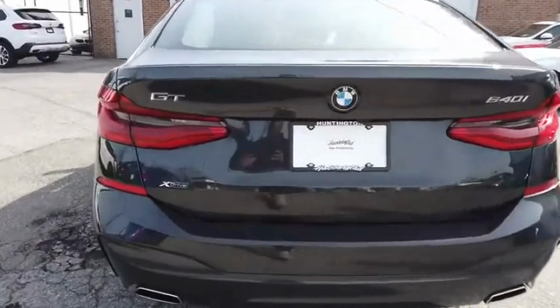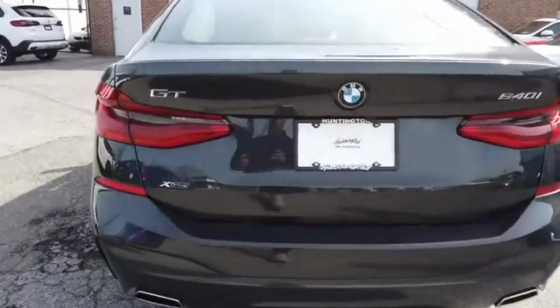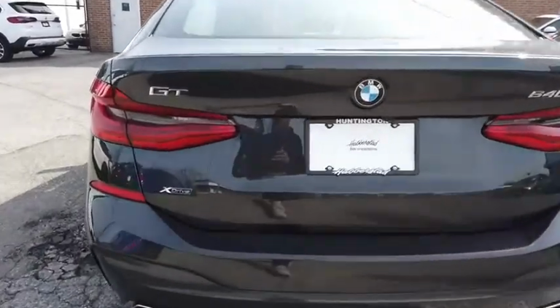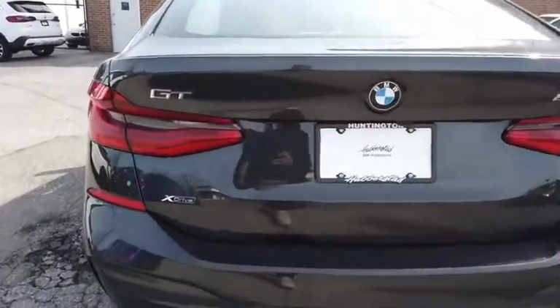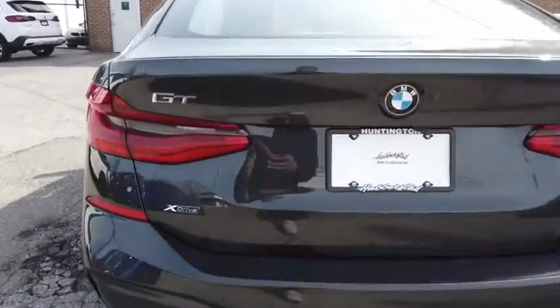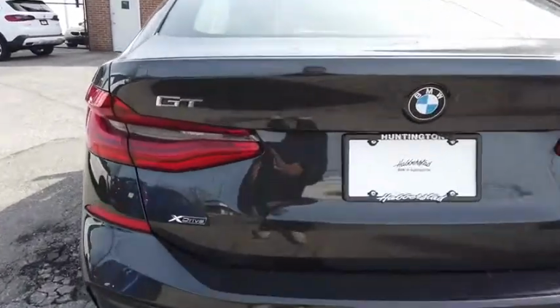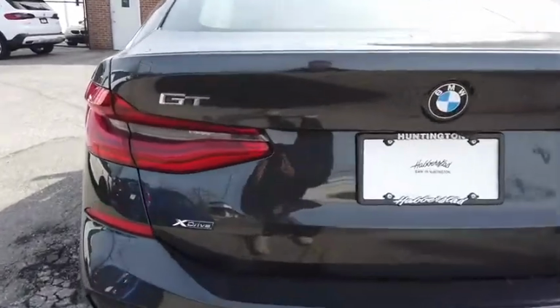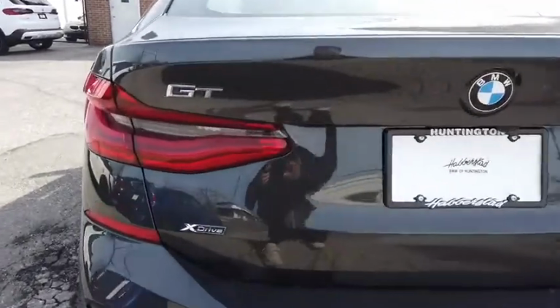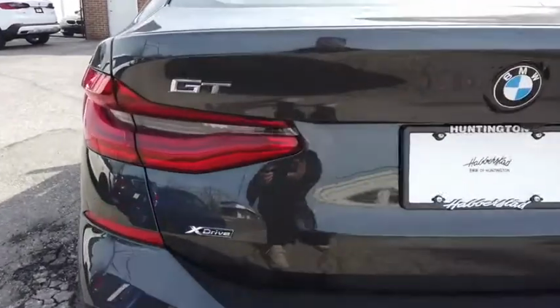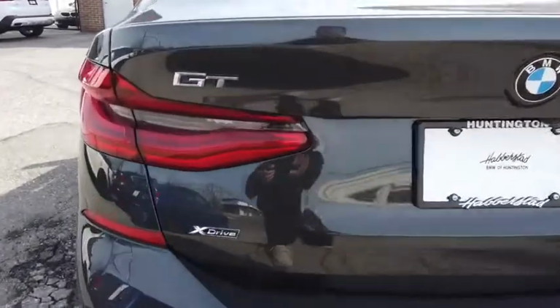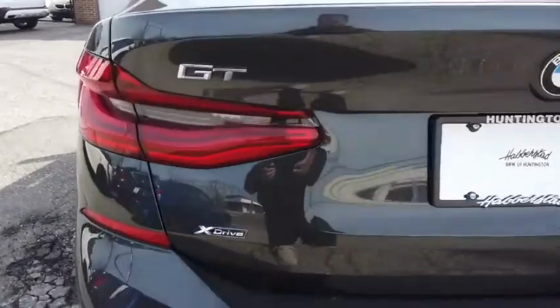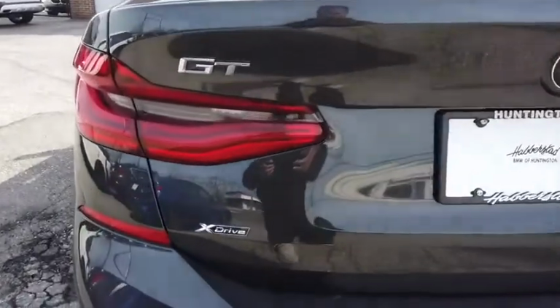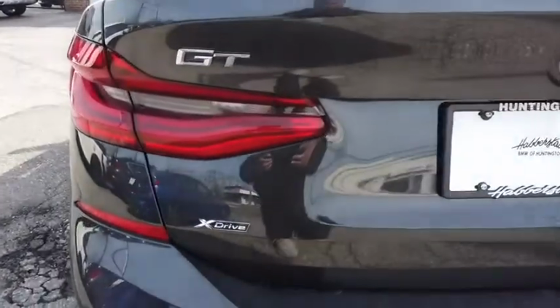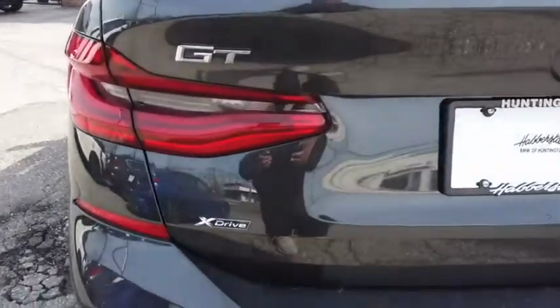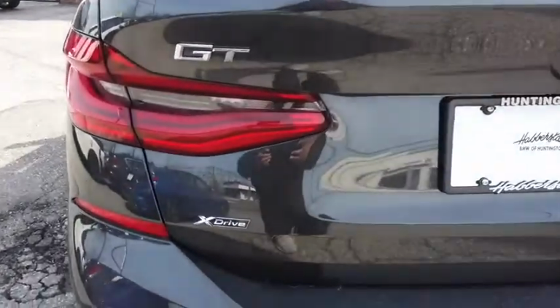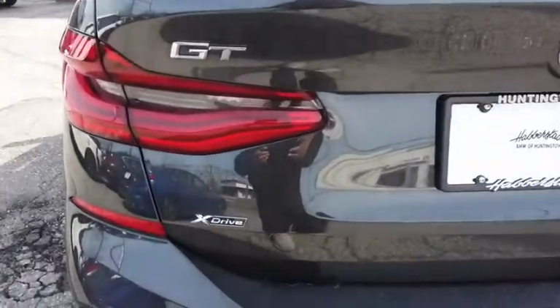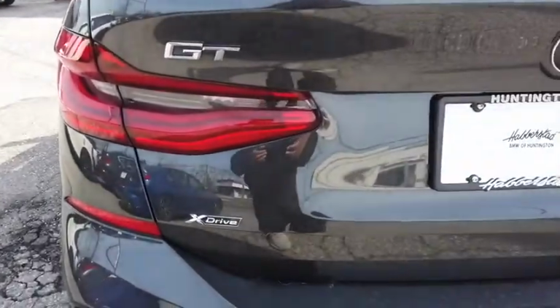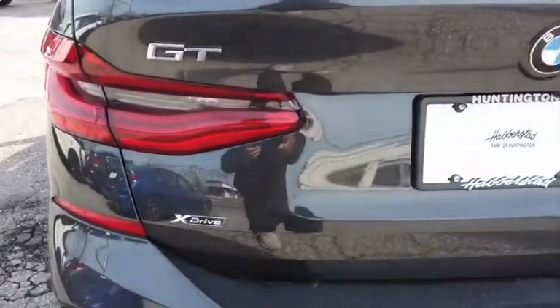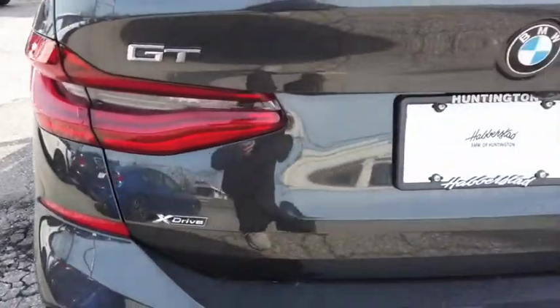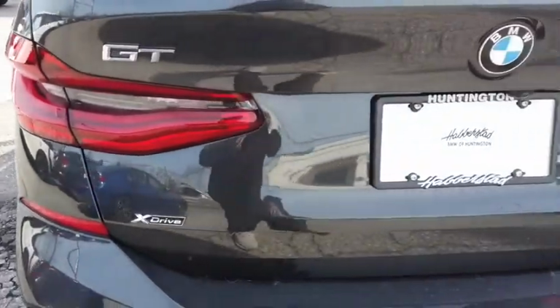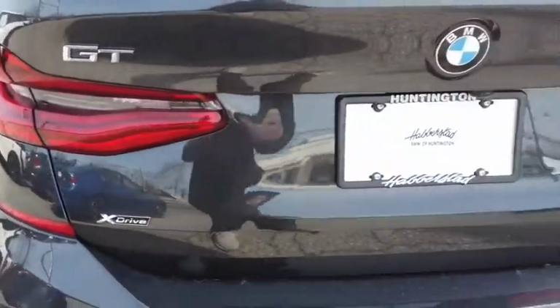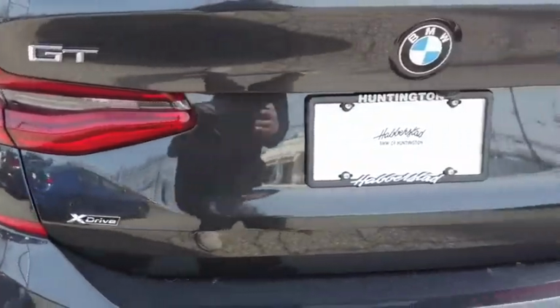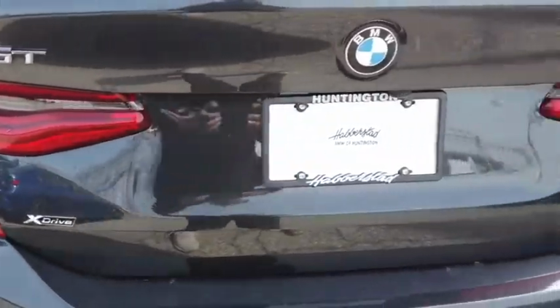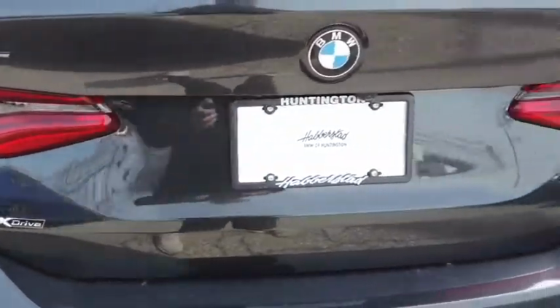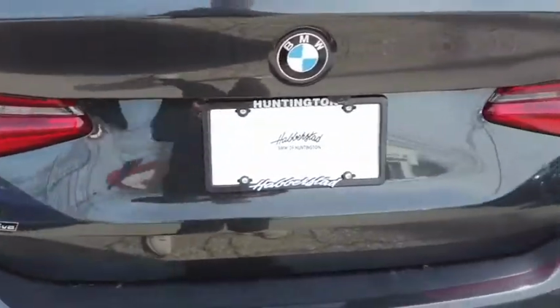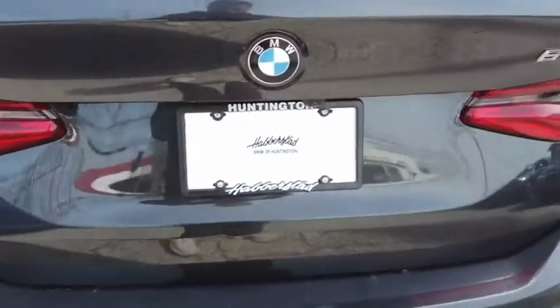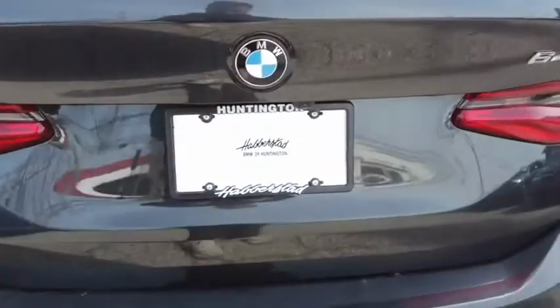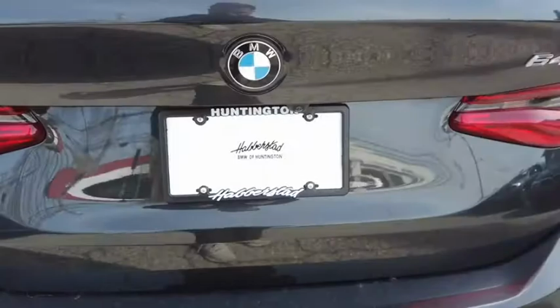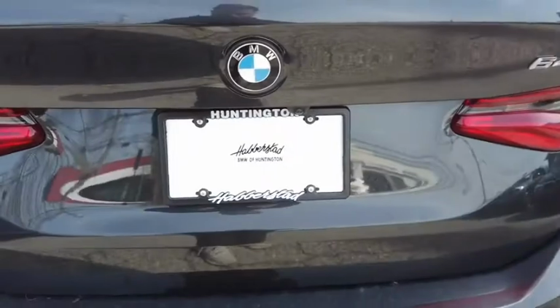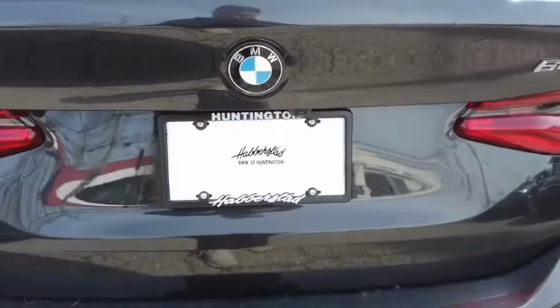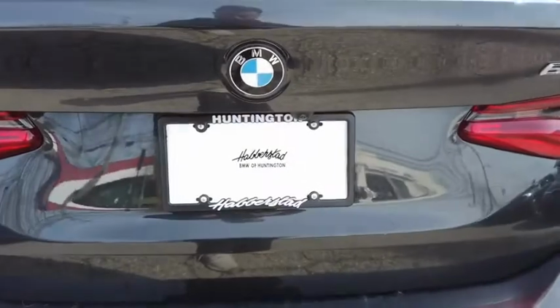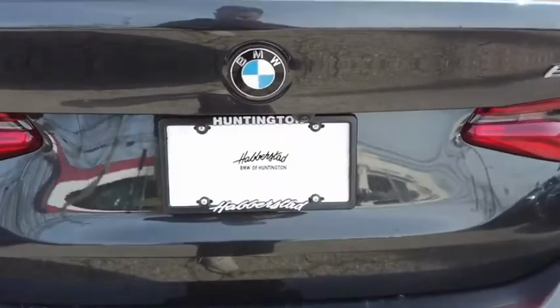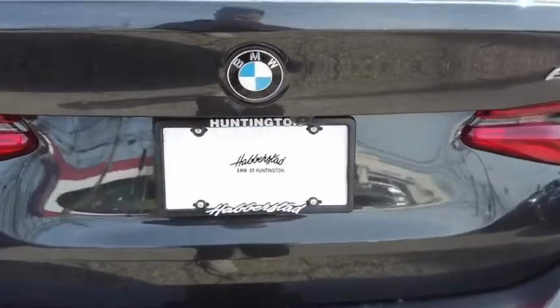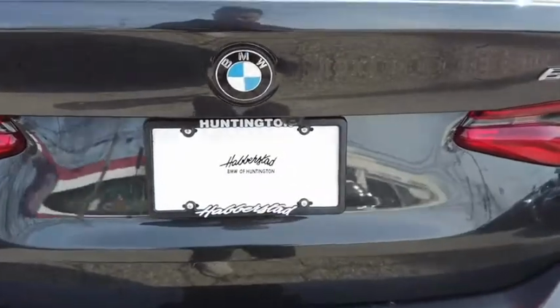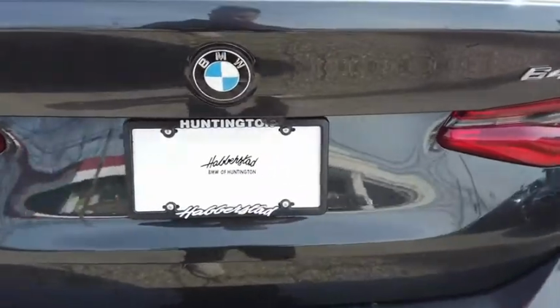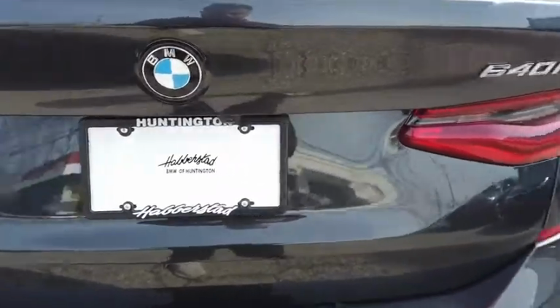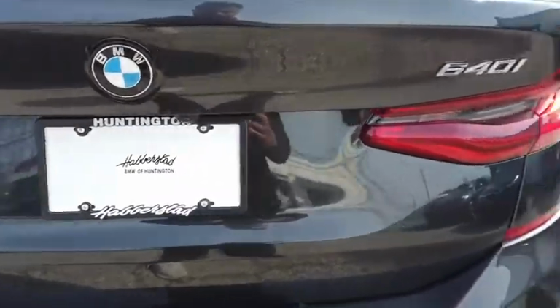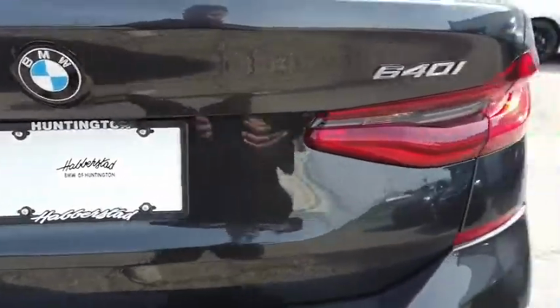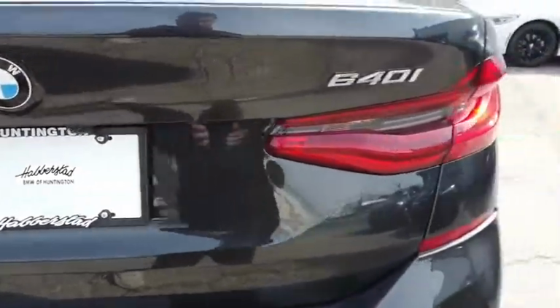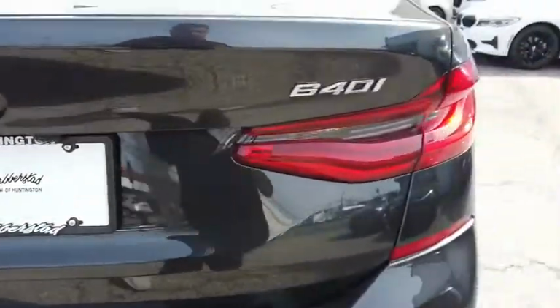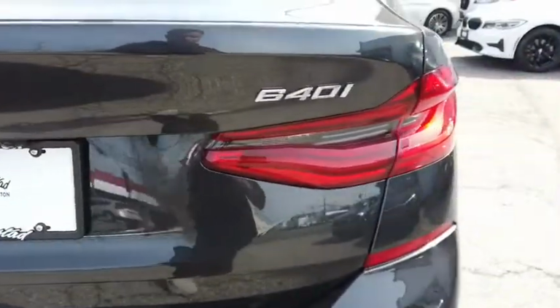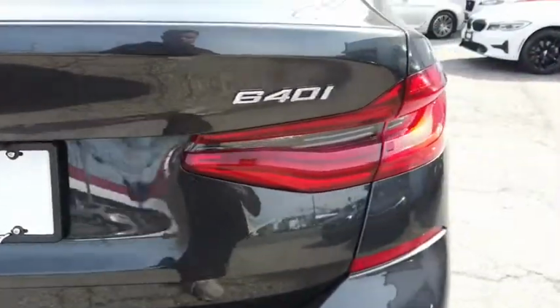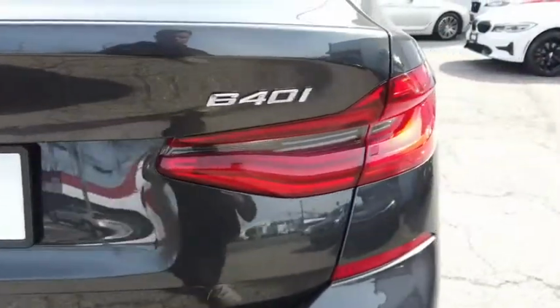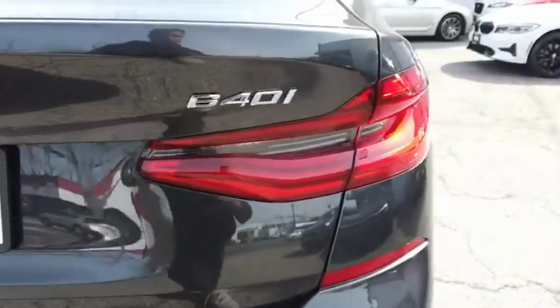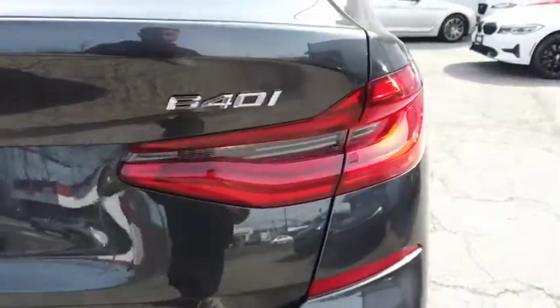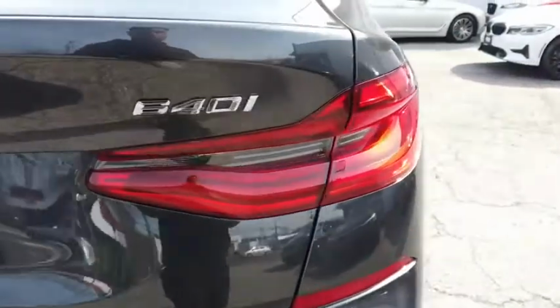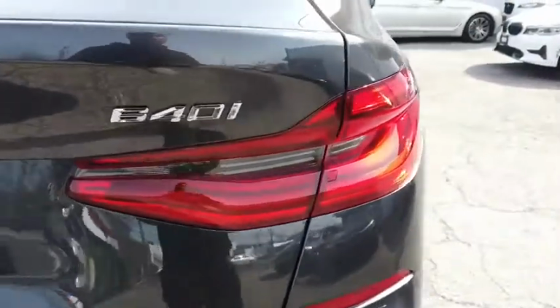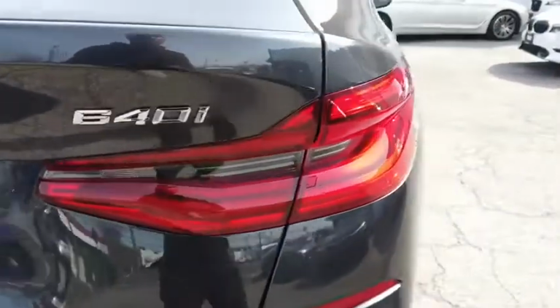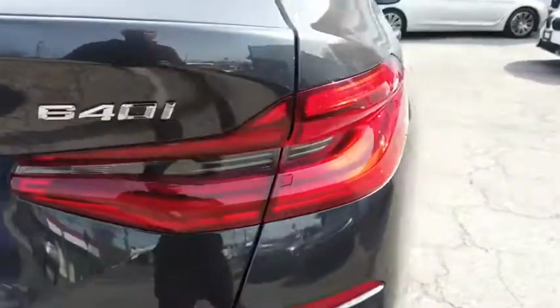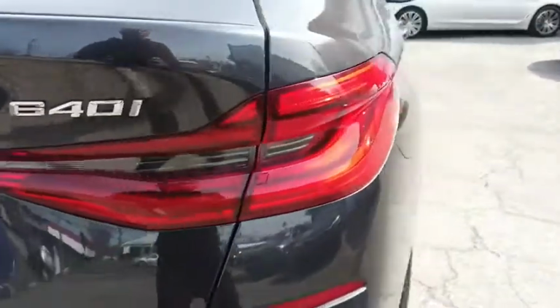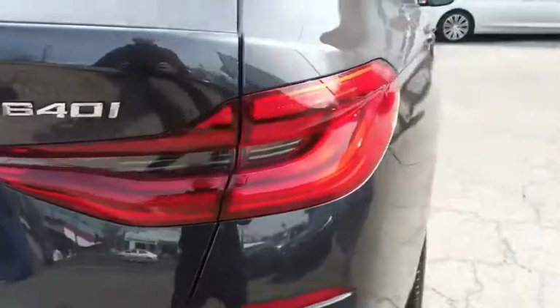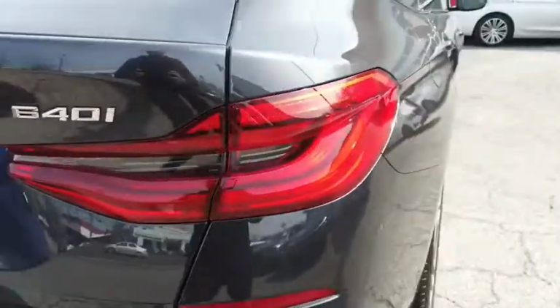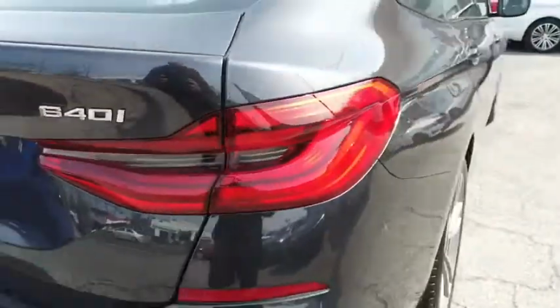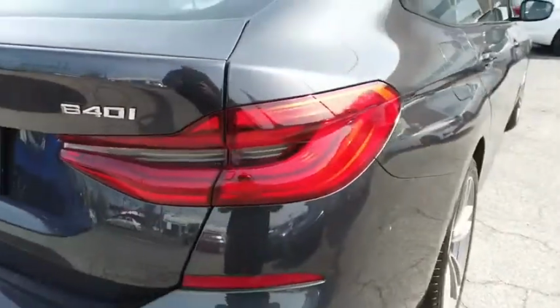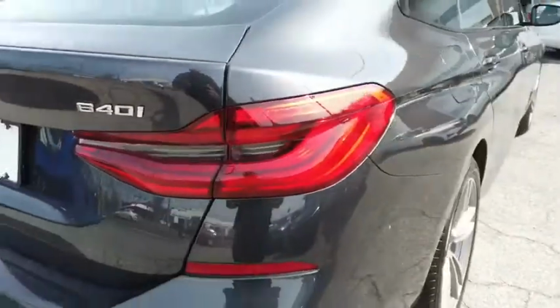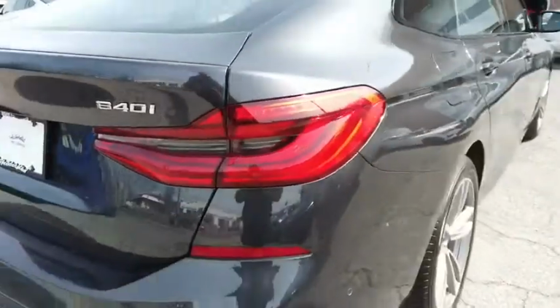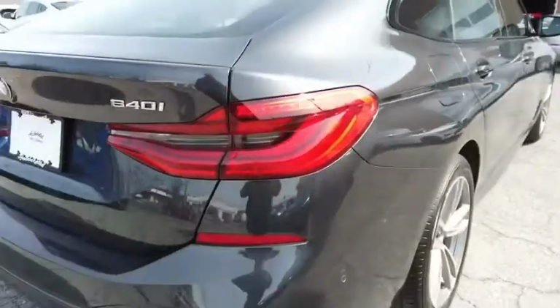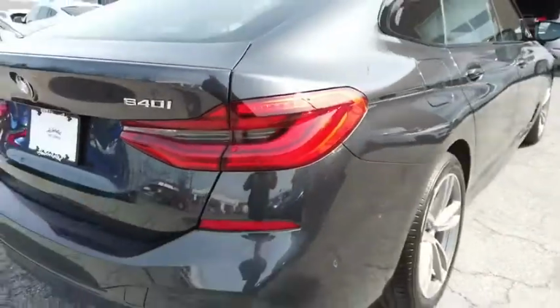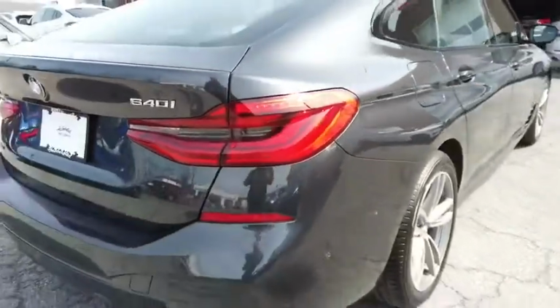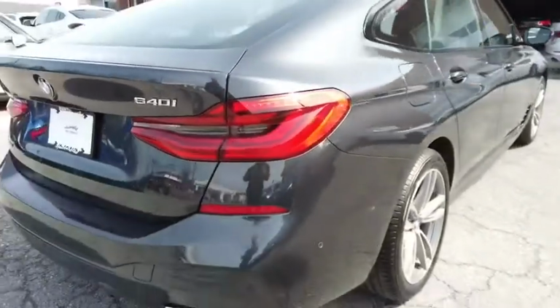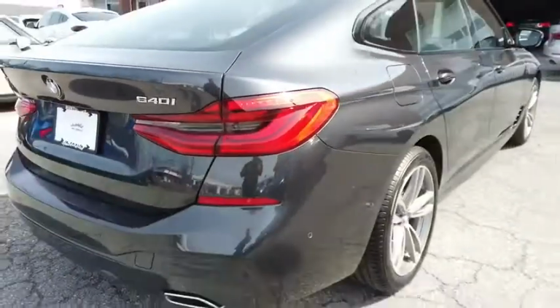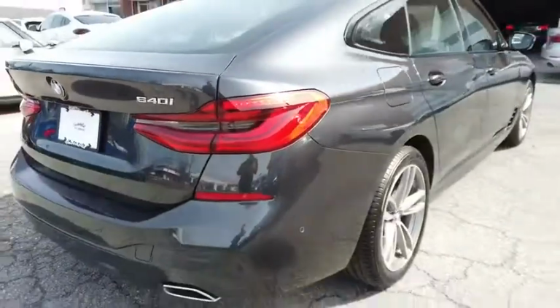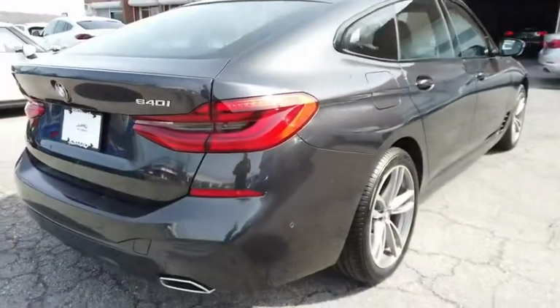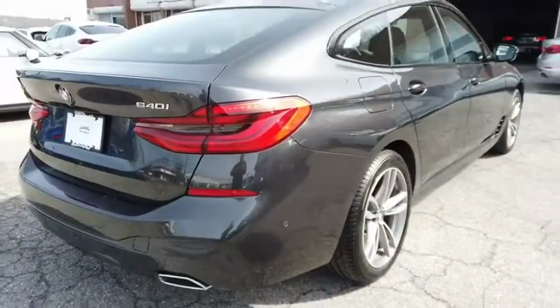Power steering, adjustable steering wheel, aluminum wheels, keyless start, hard disk drive media storage, cruise control.